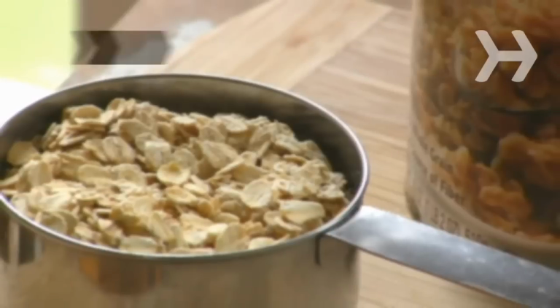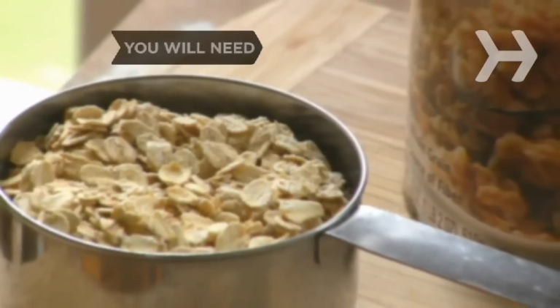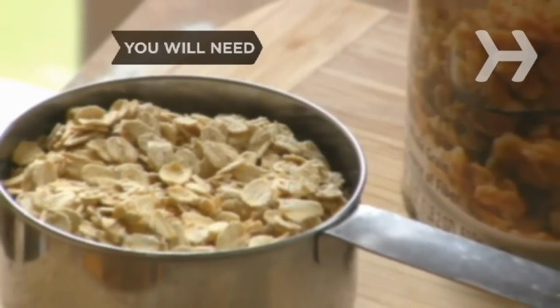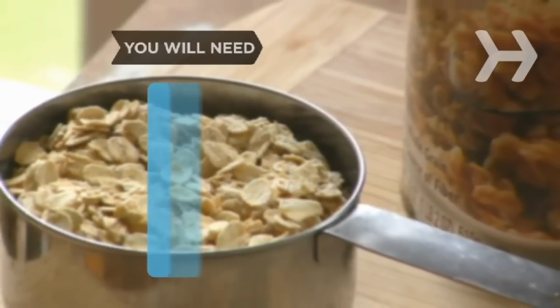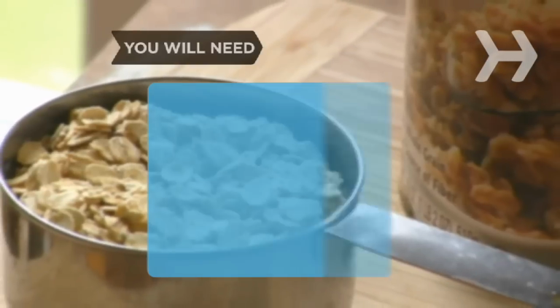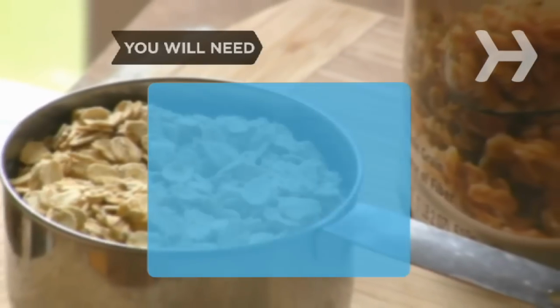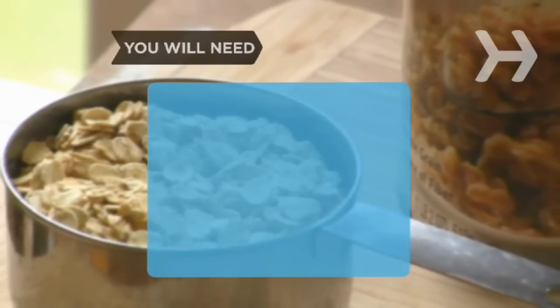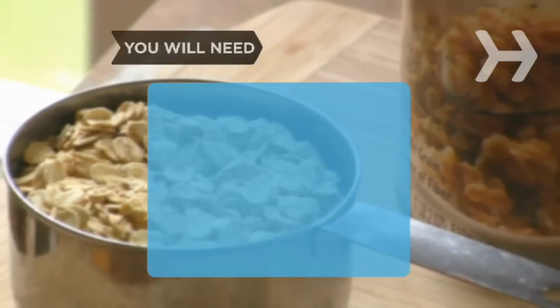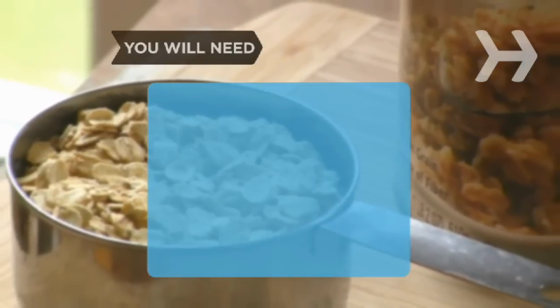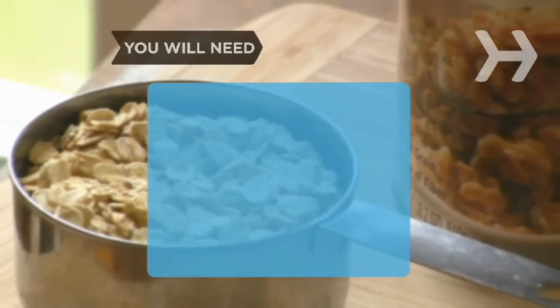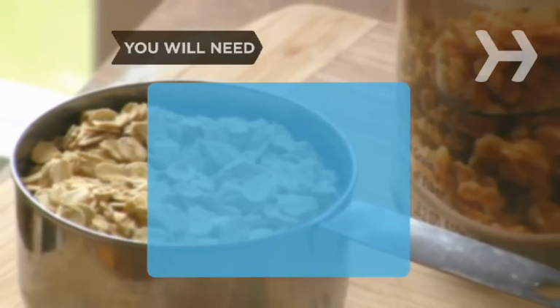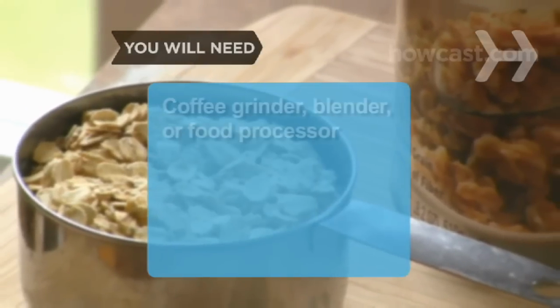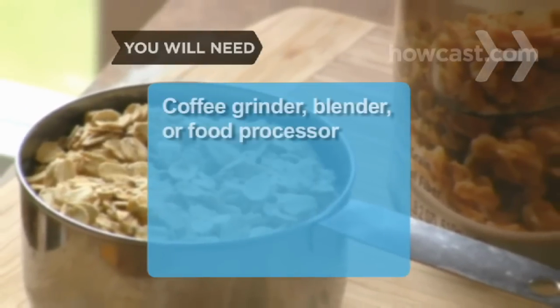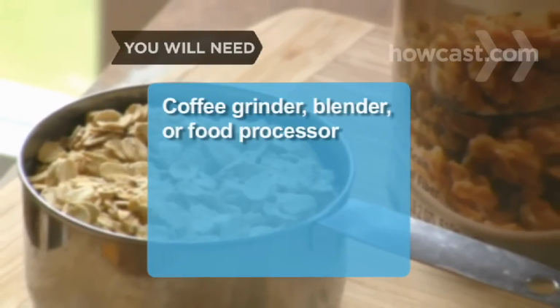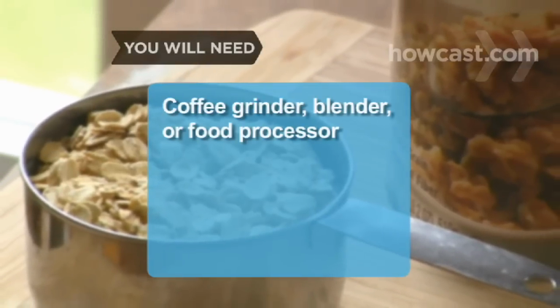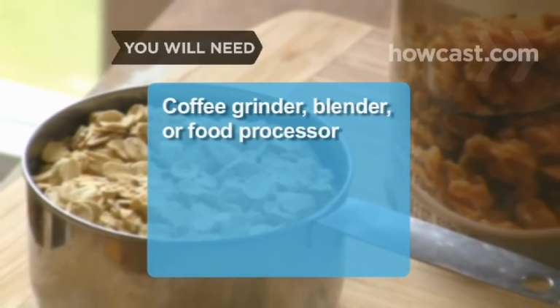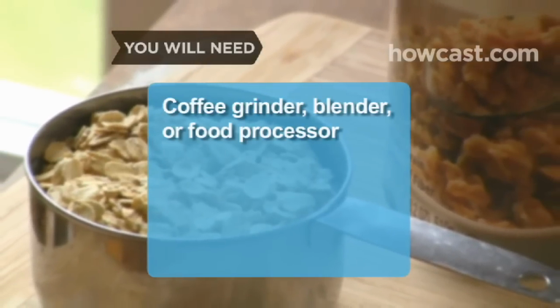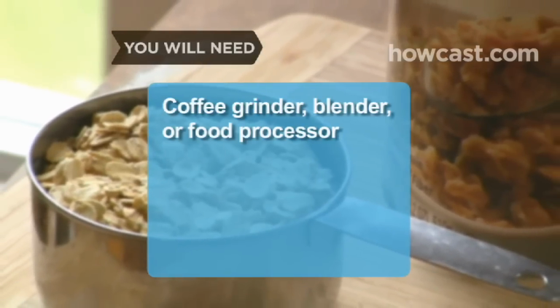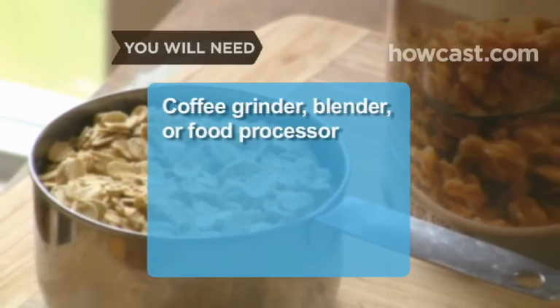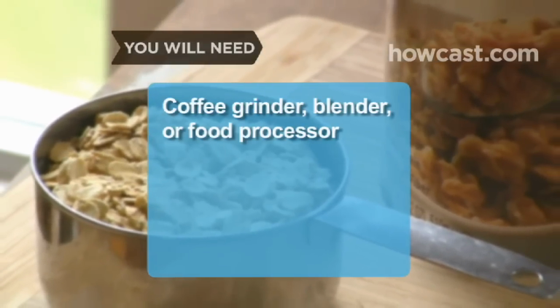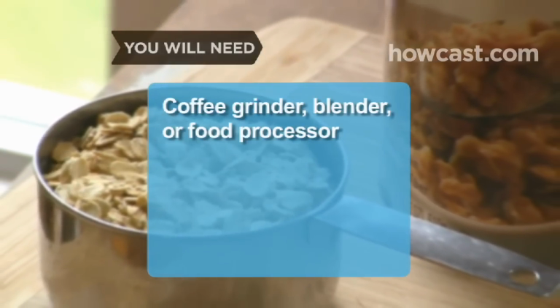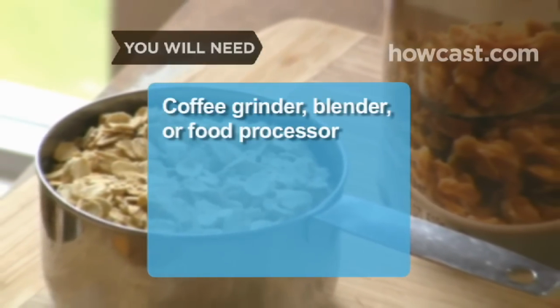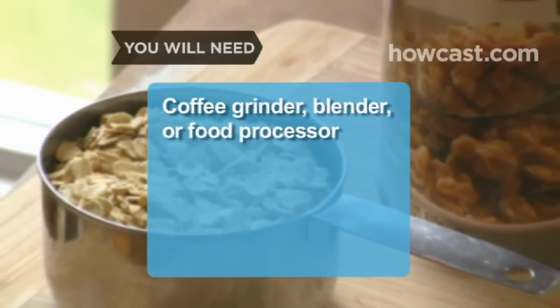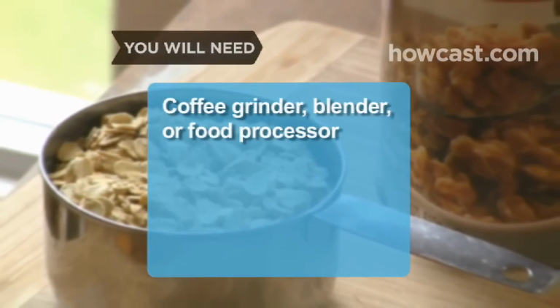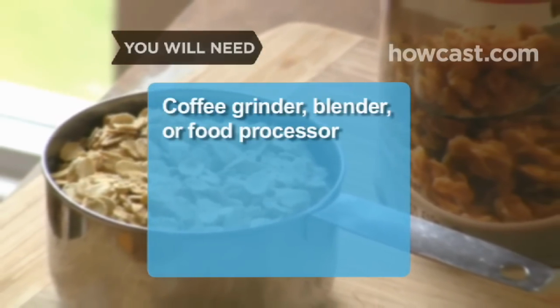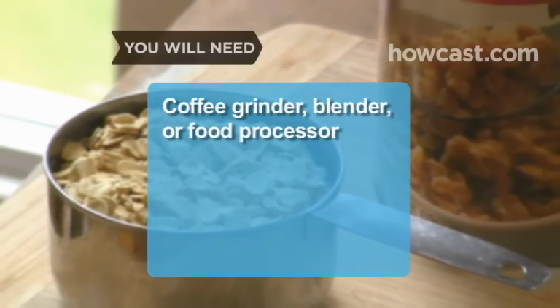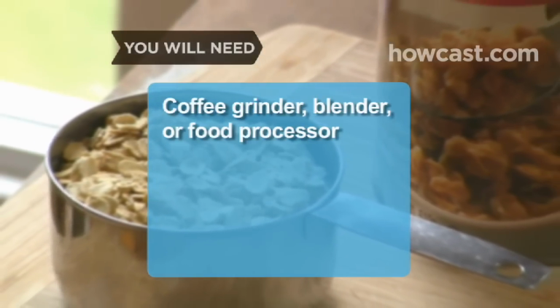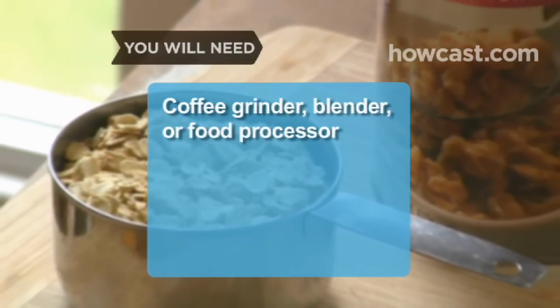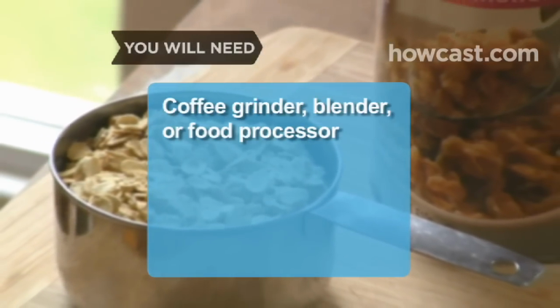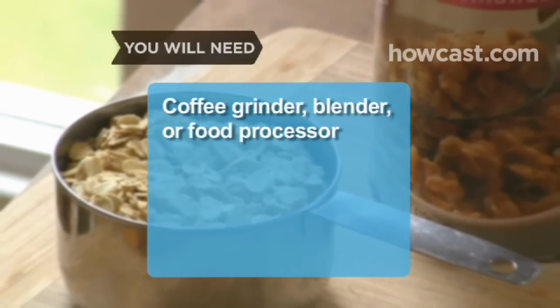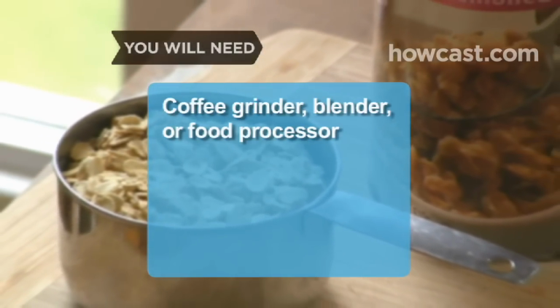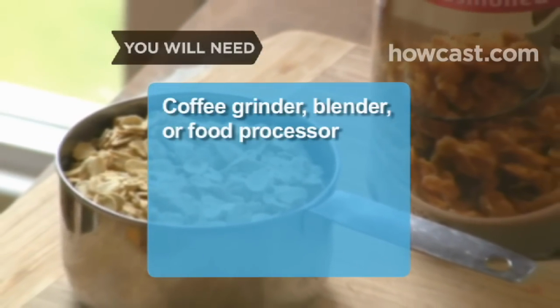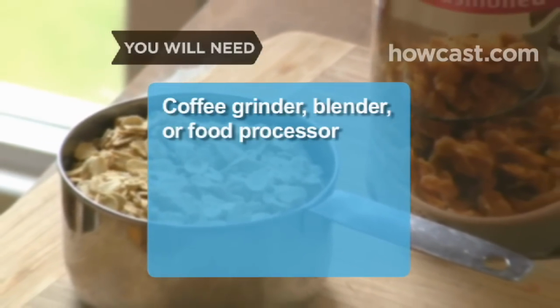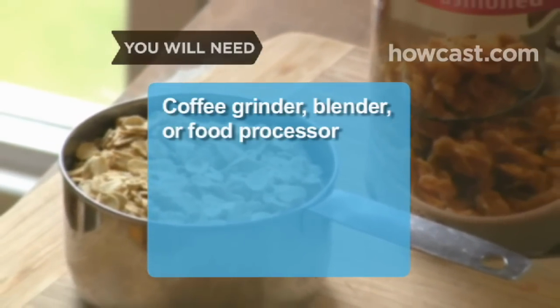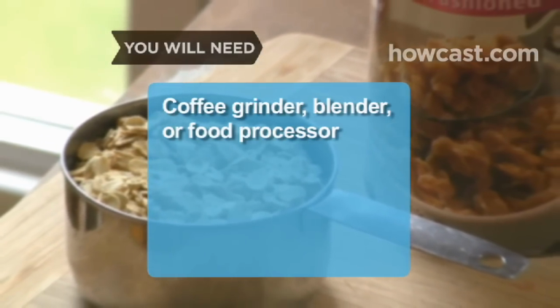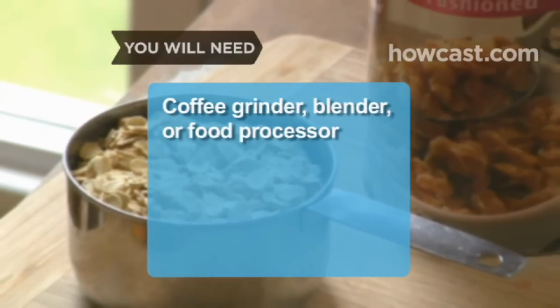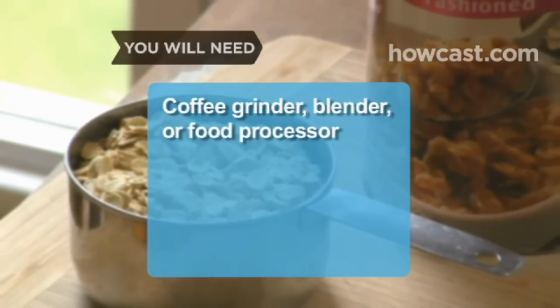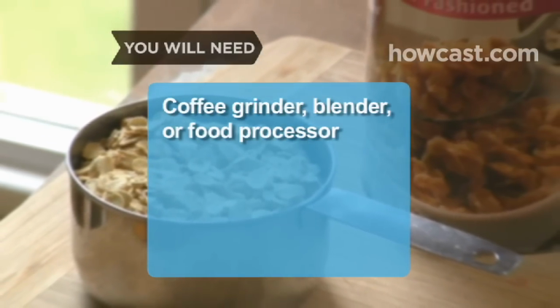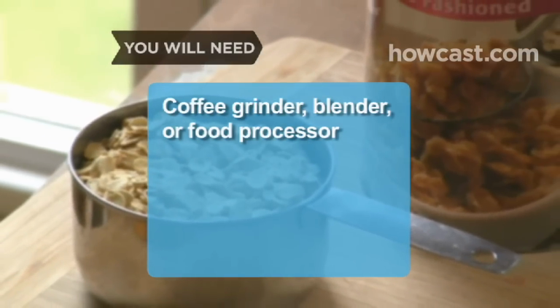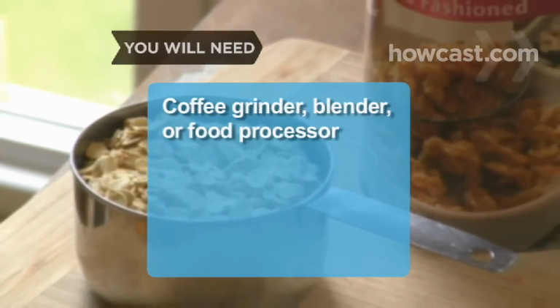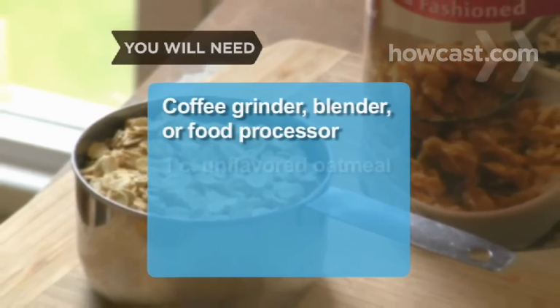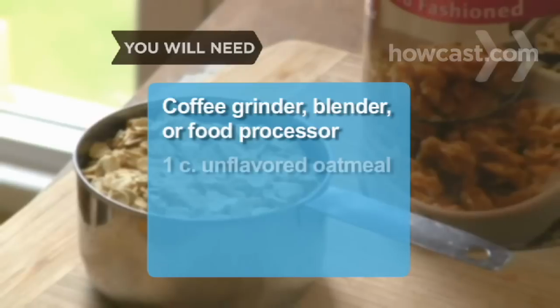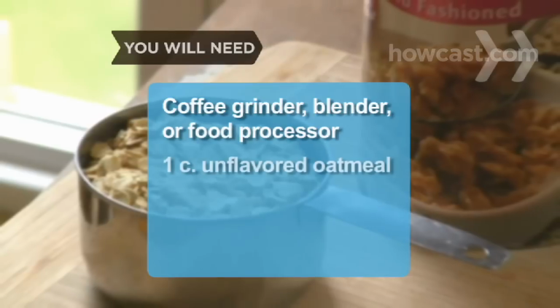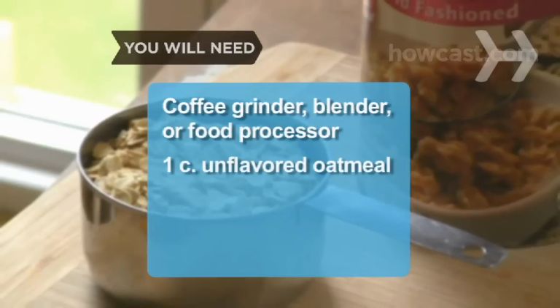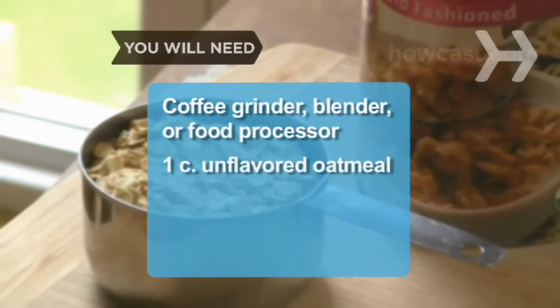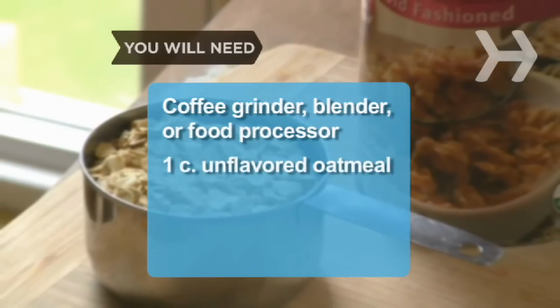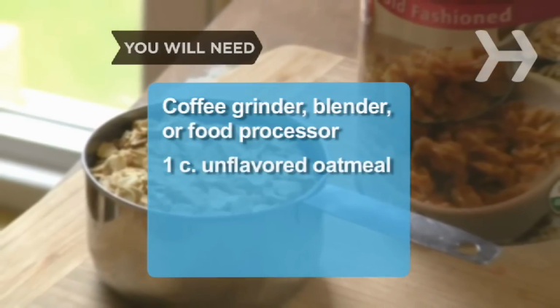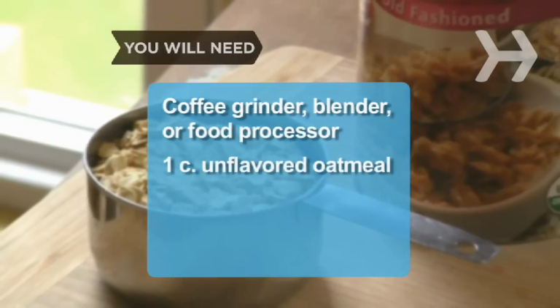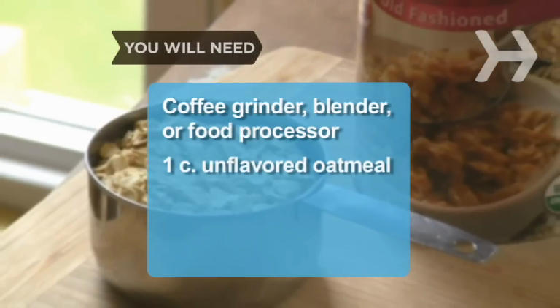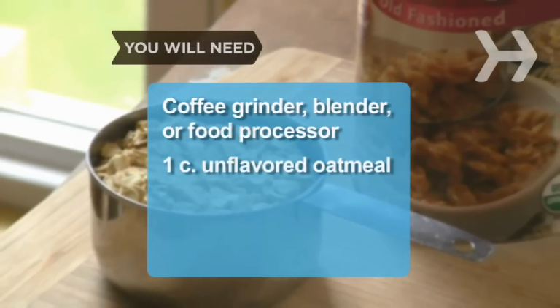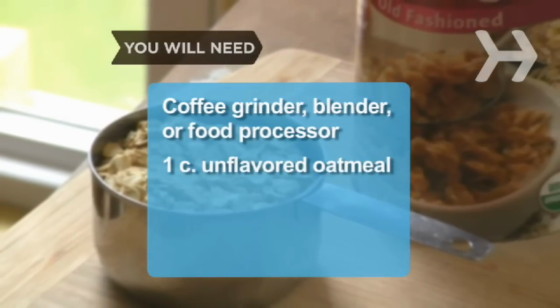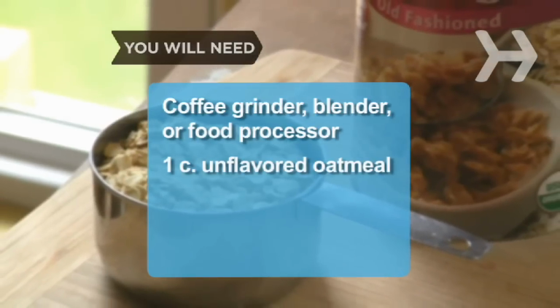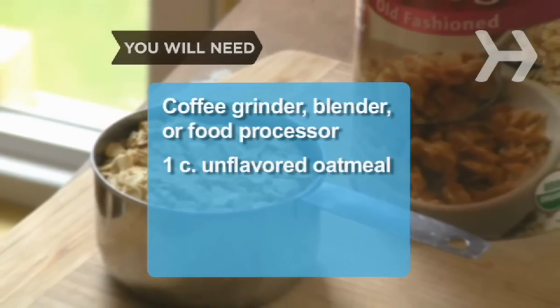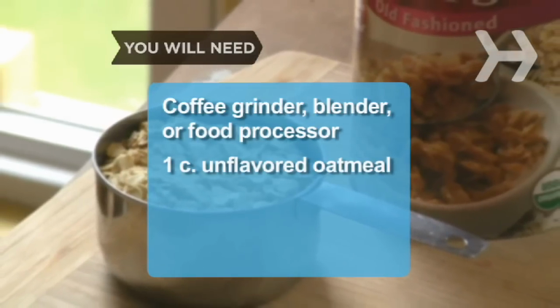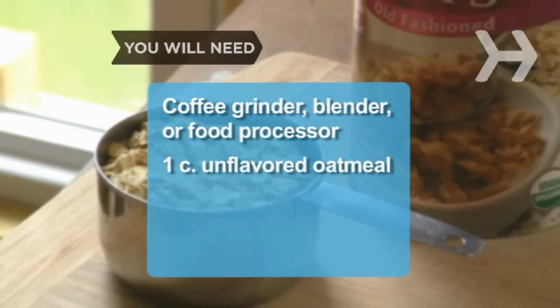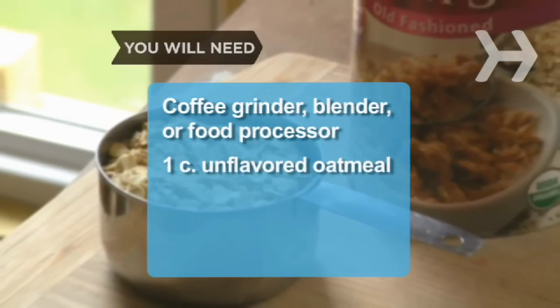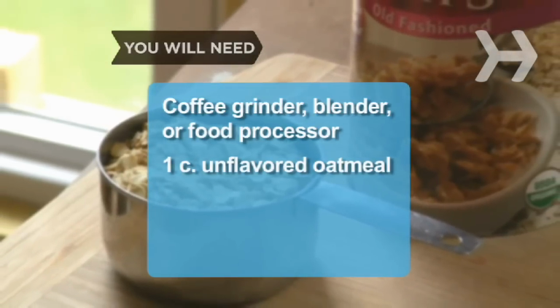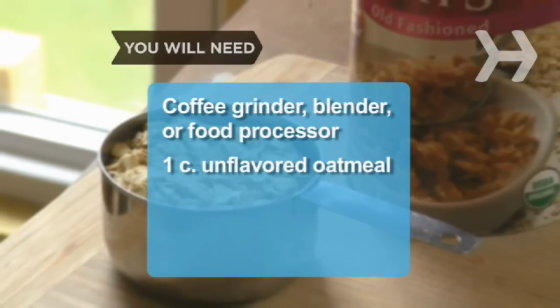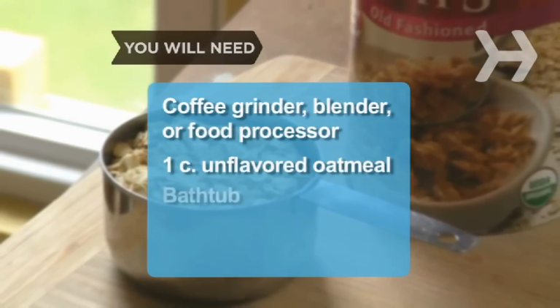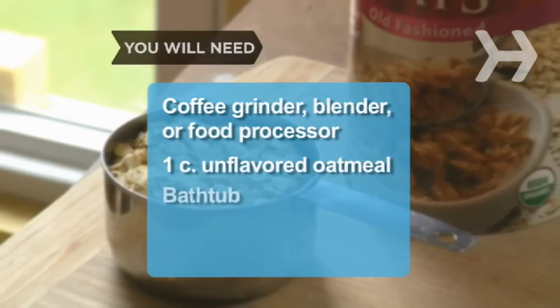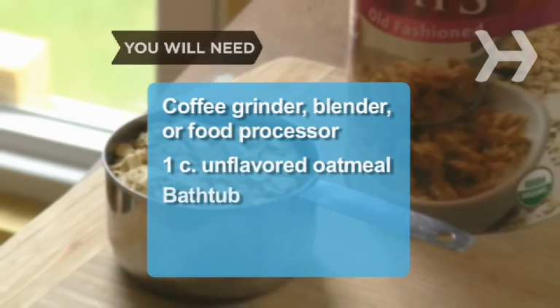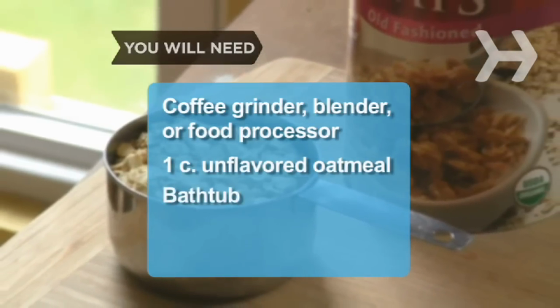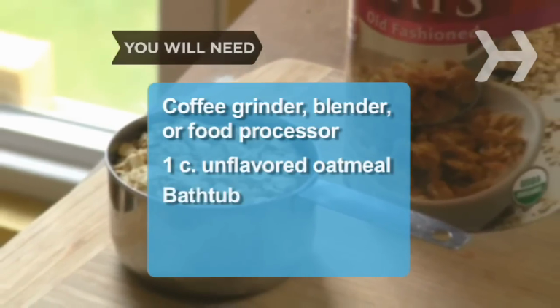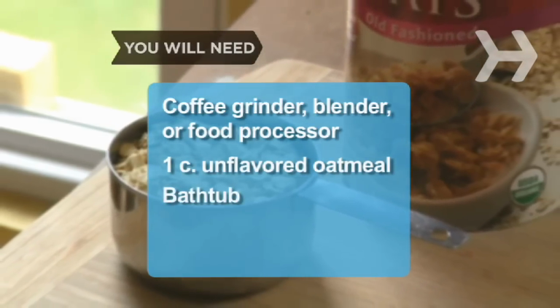You will need a coffee grinder, blender, or food processor, 1 cup of unflavored oatmeal, and a bathtub.